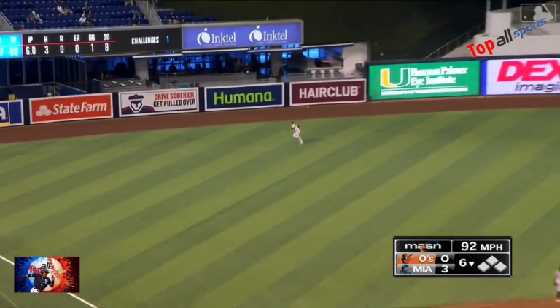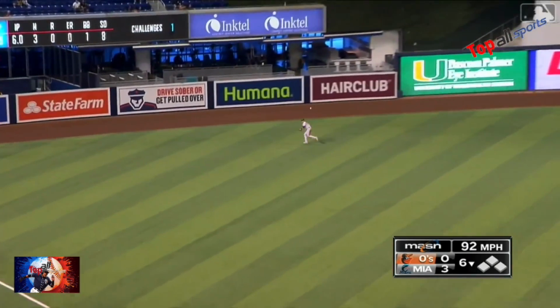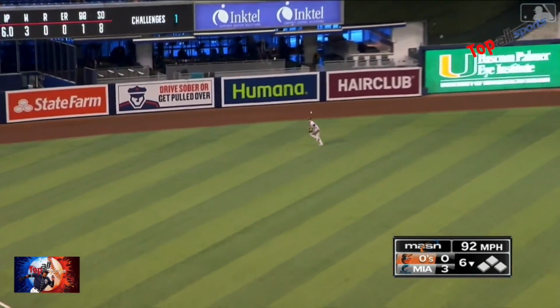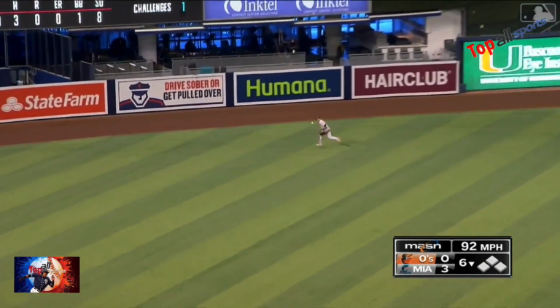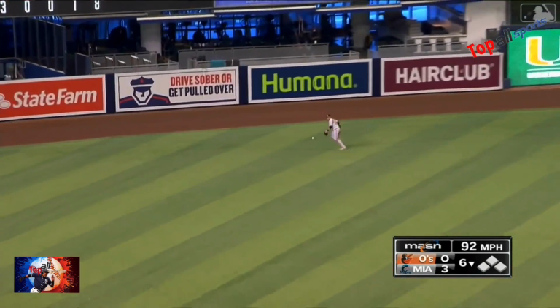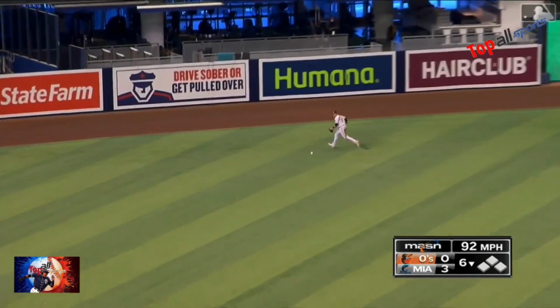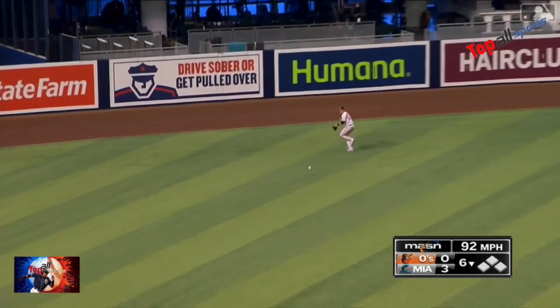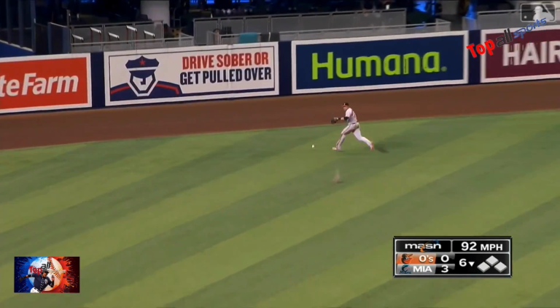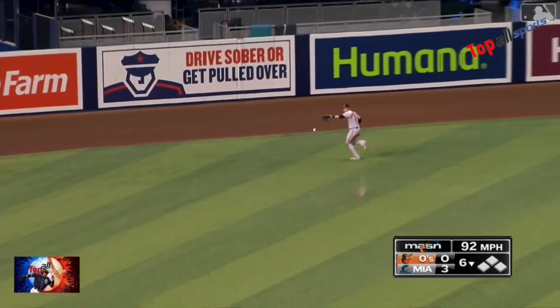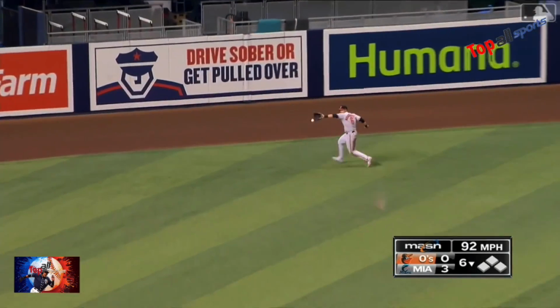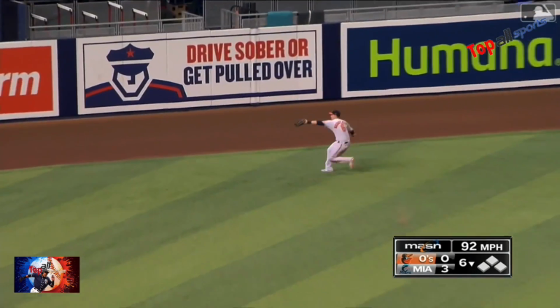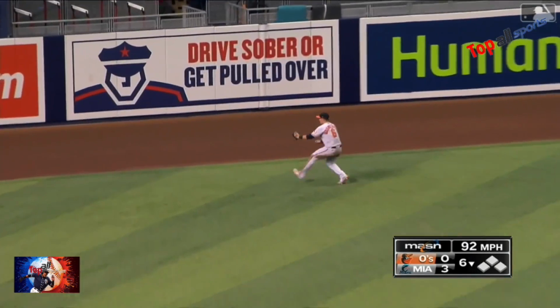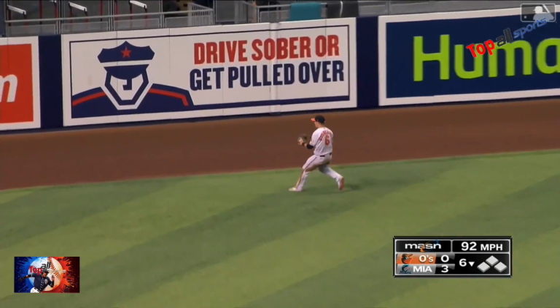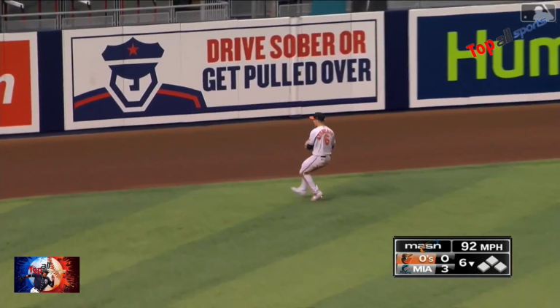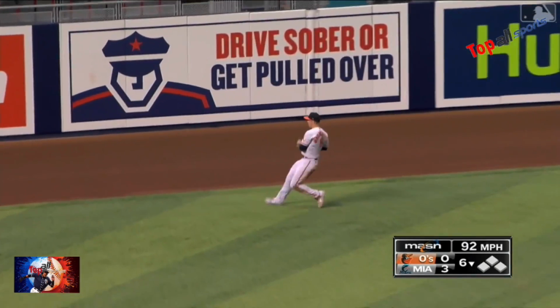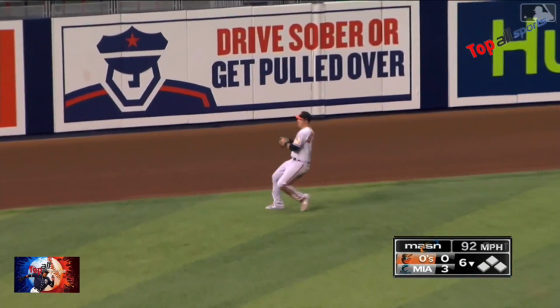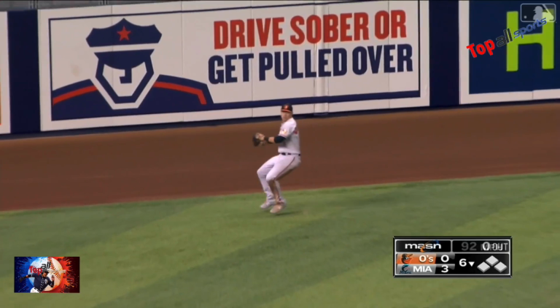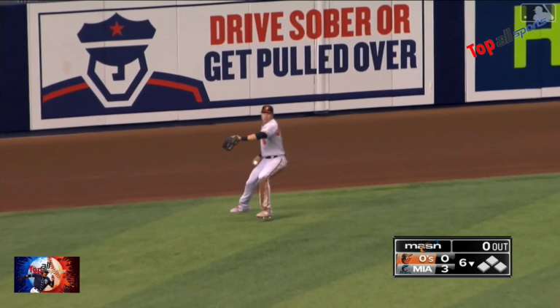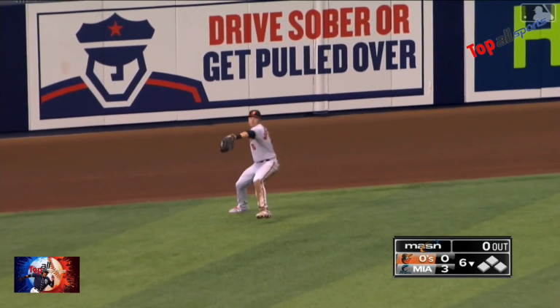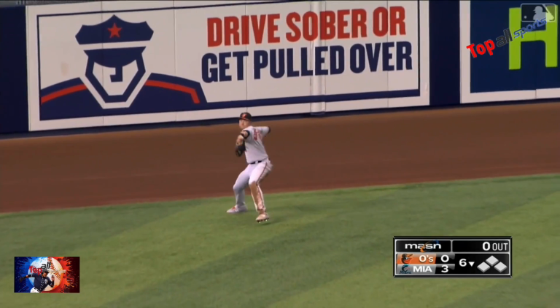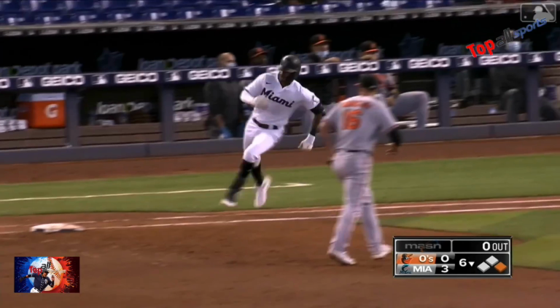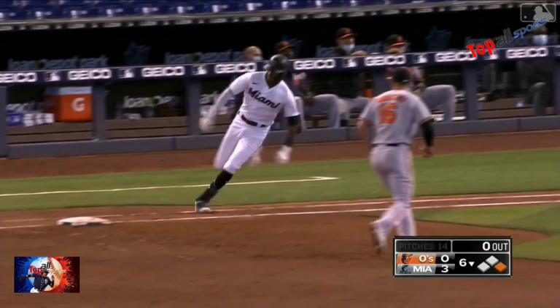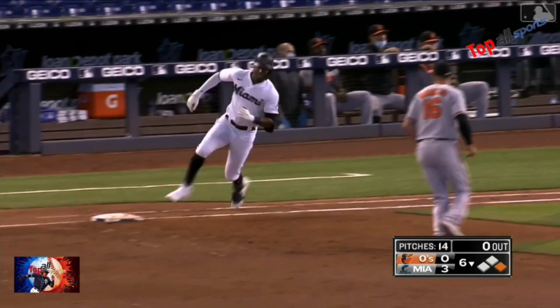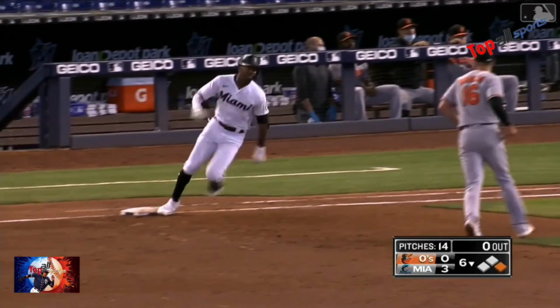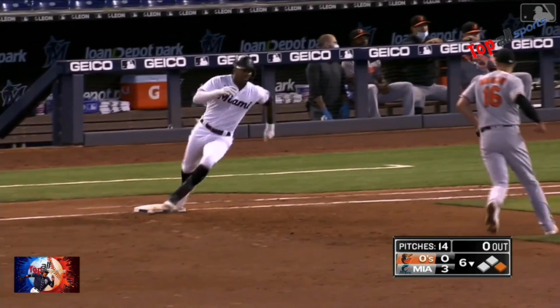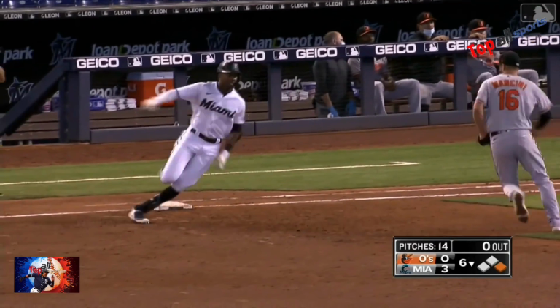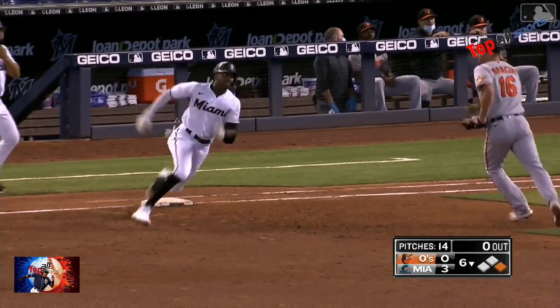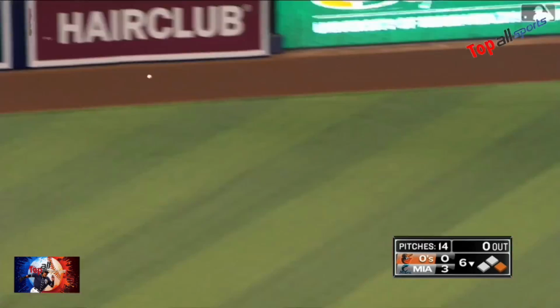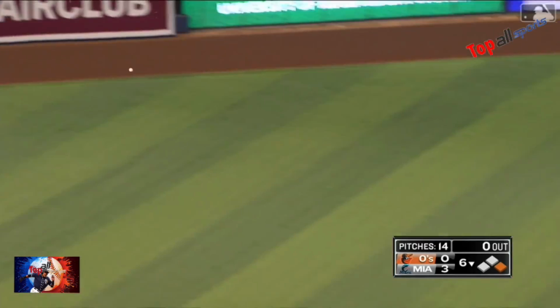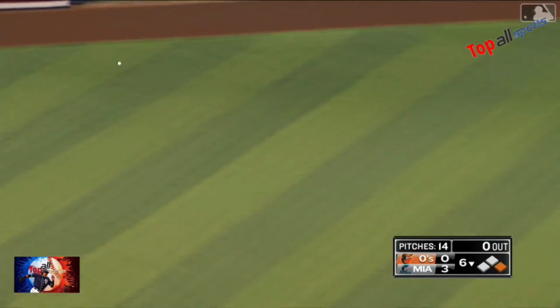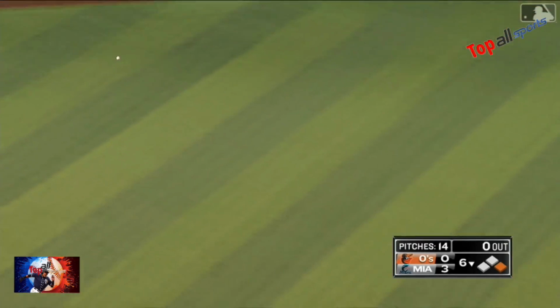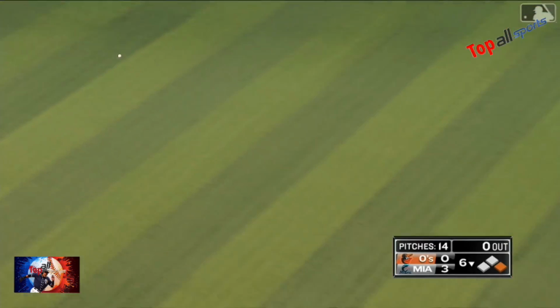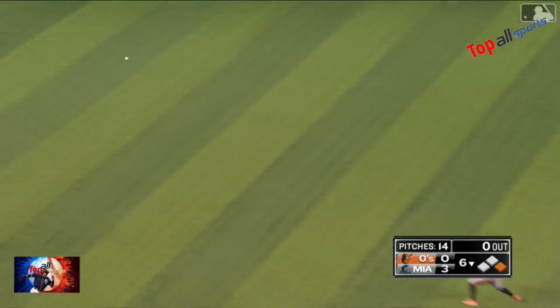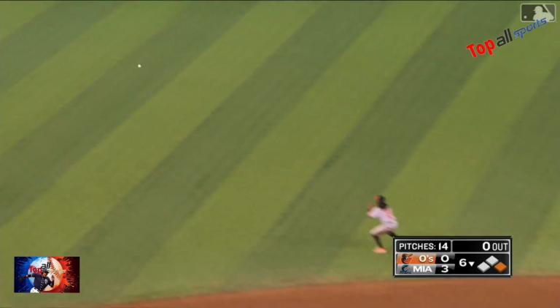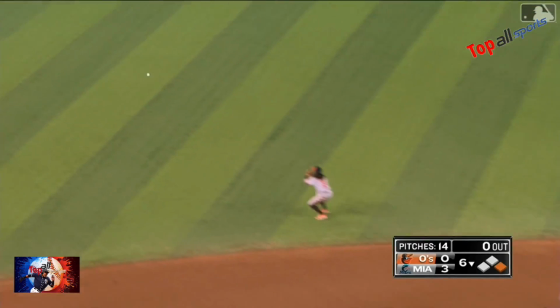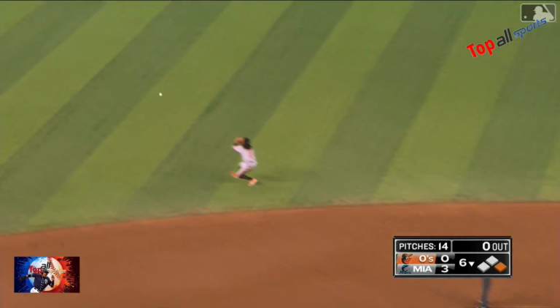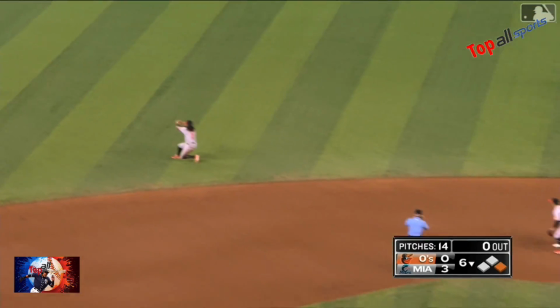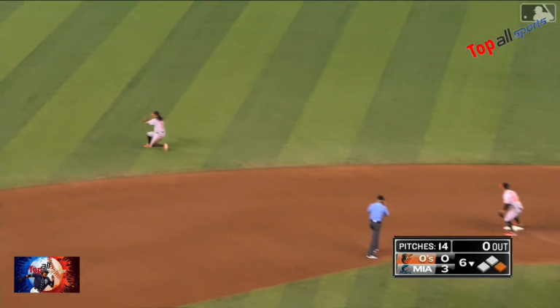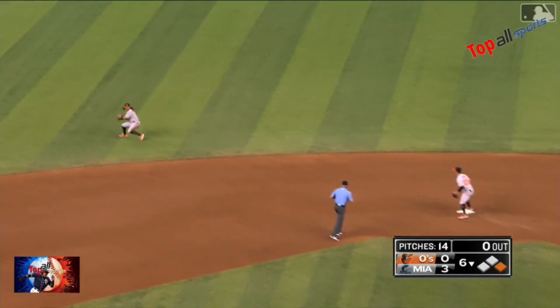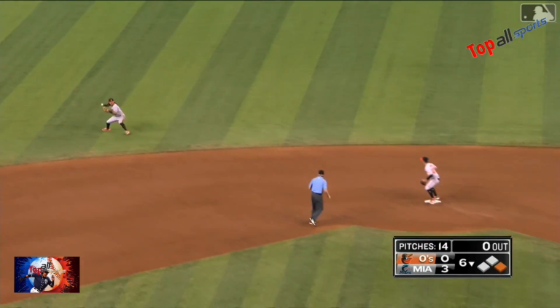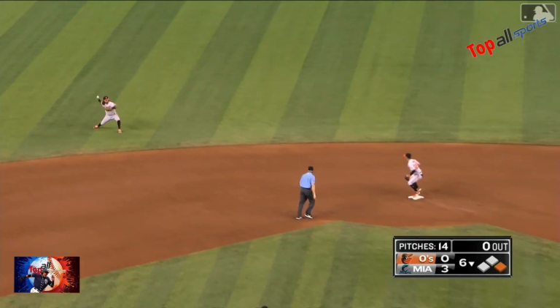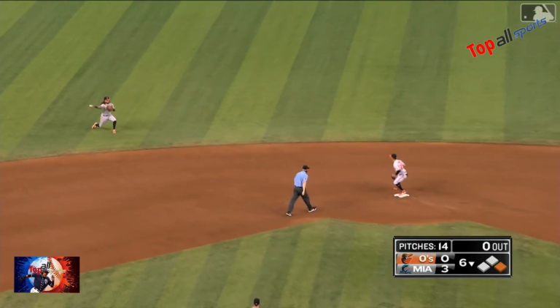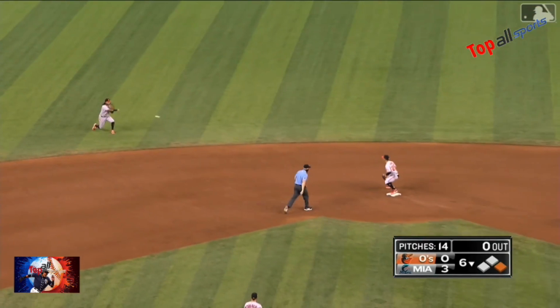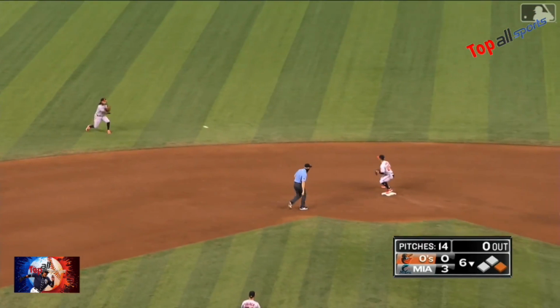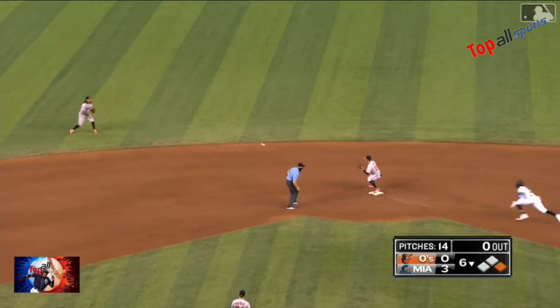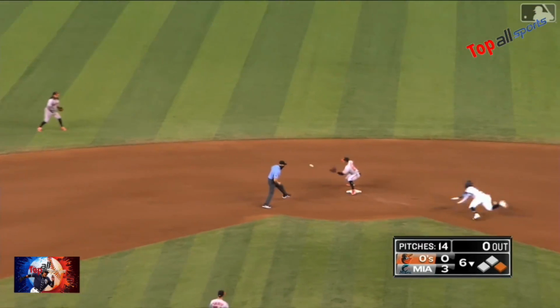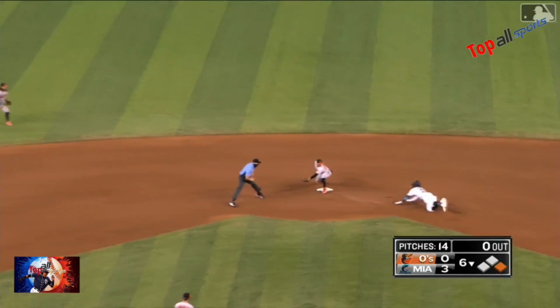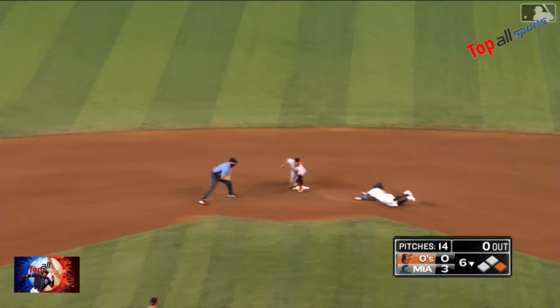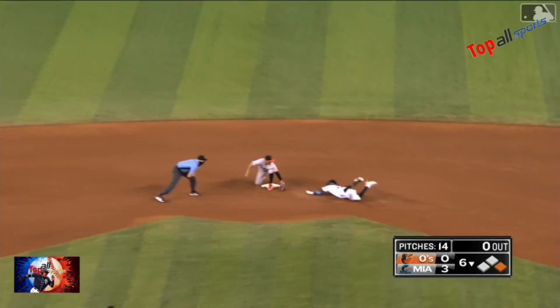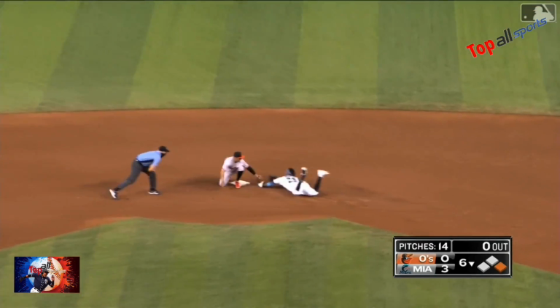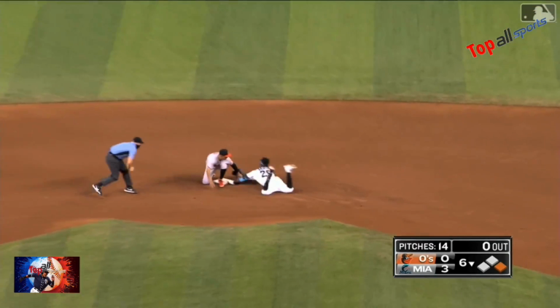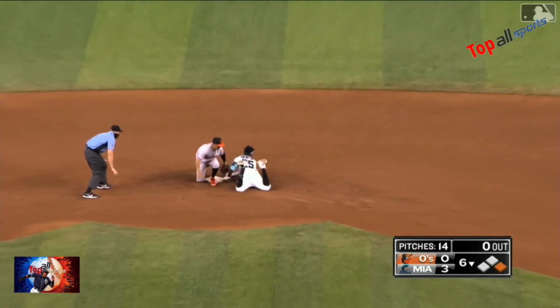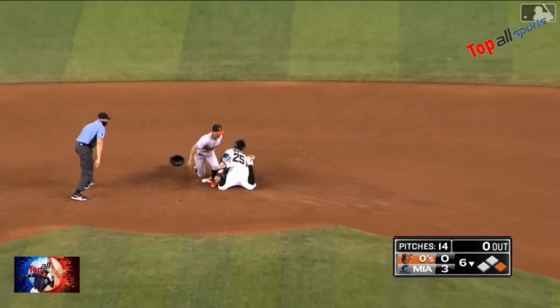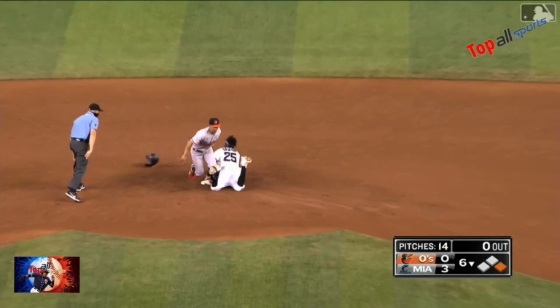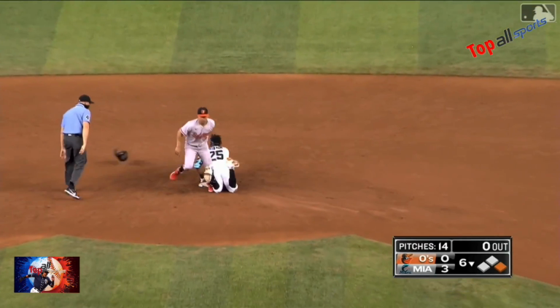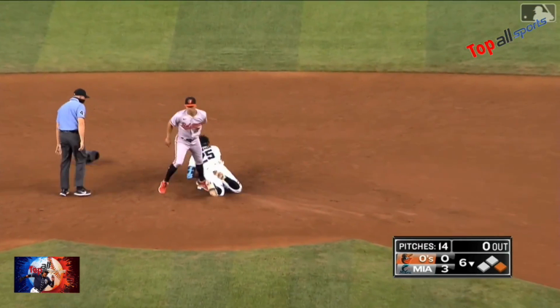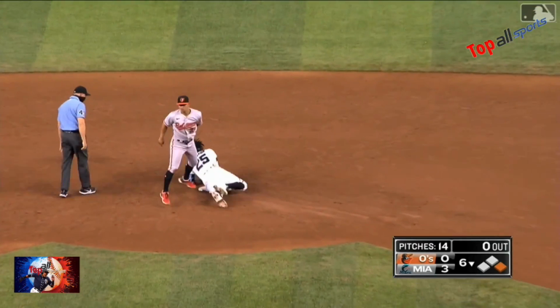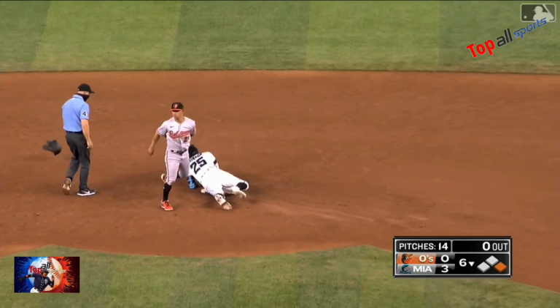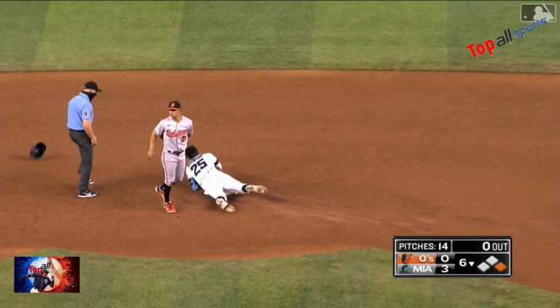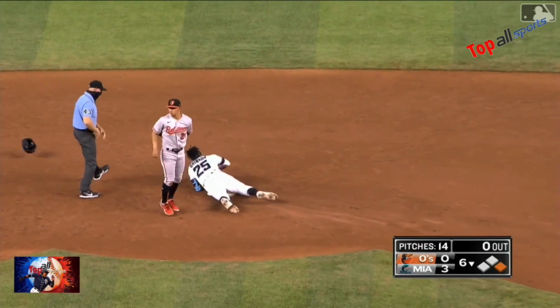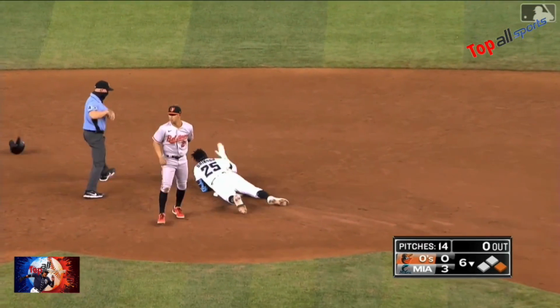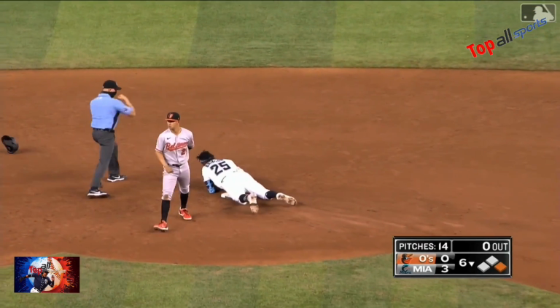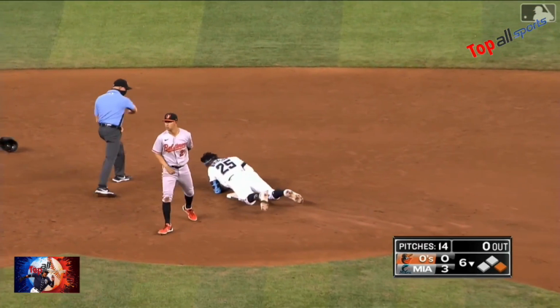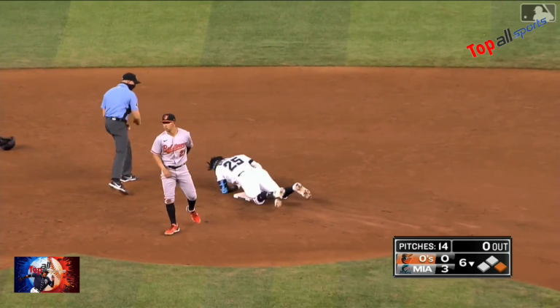Brinson jumps on the first pitch — backhanded. Good play by Mountcastle. He's going to second — and he is out of there.